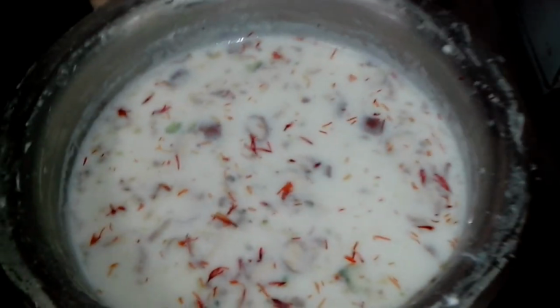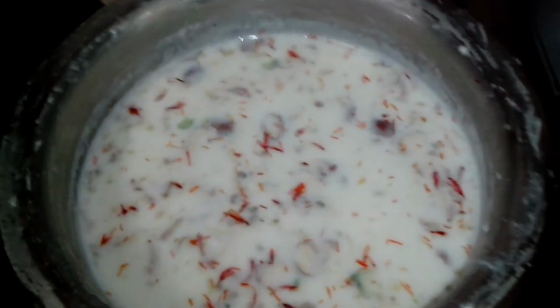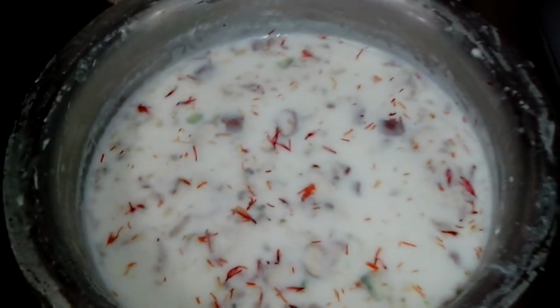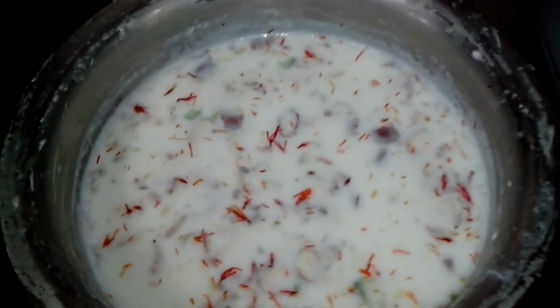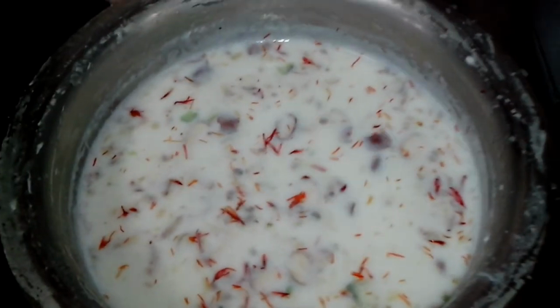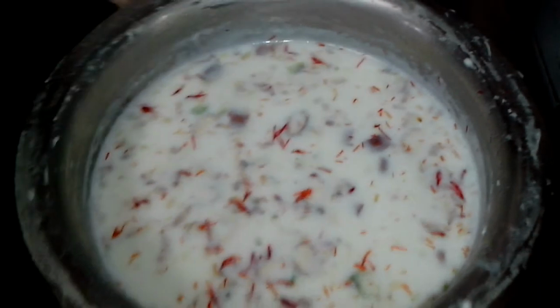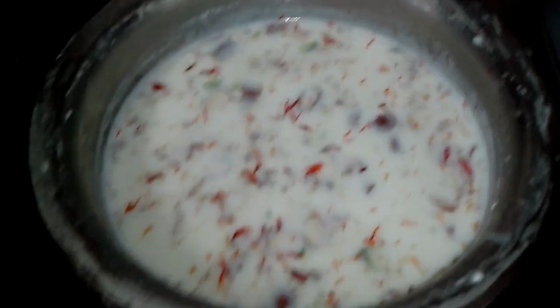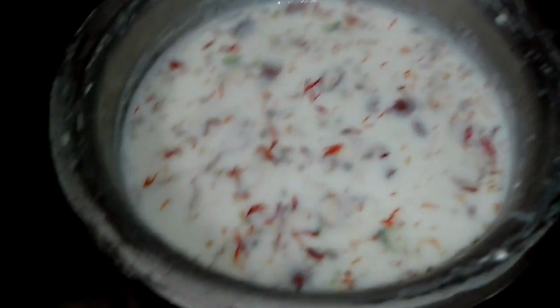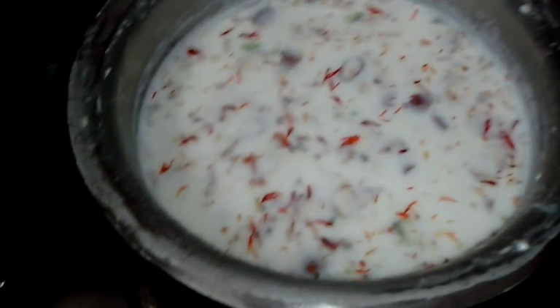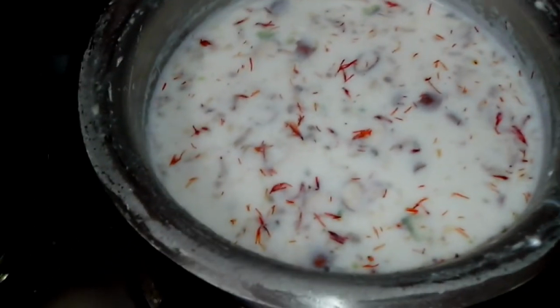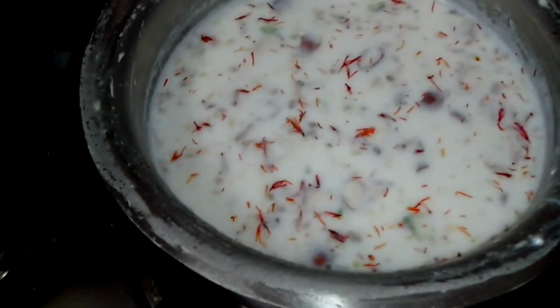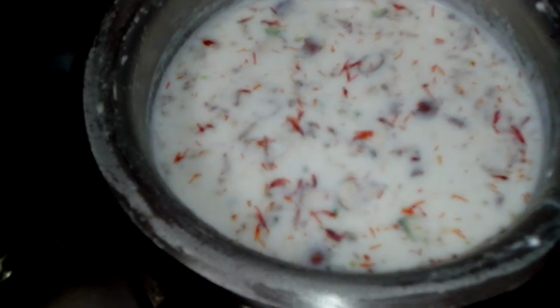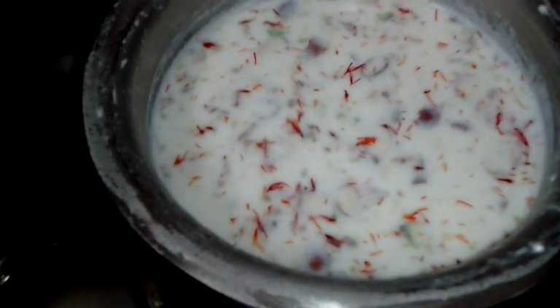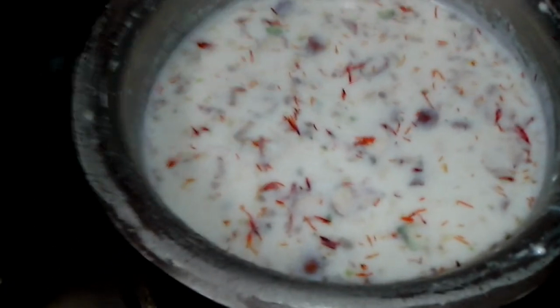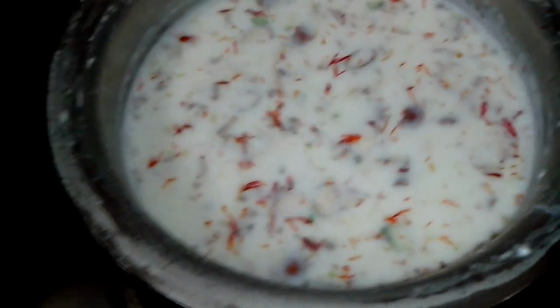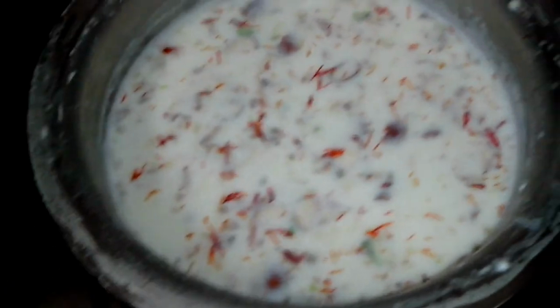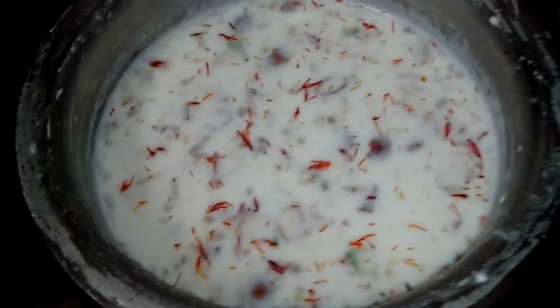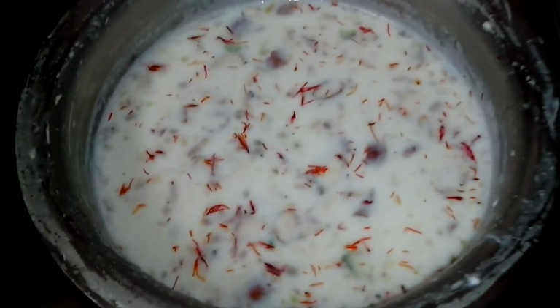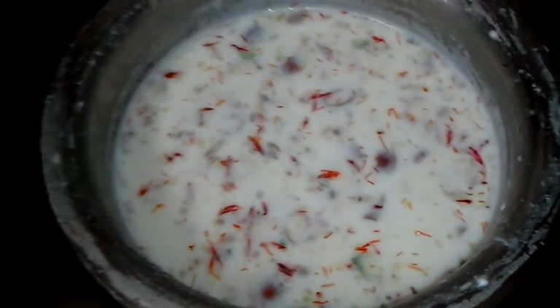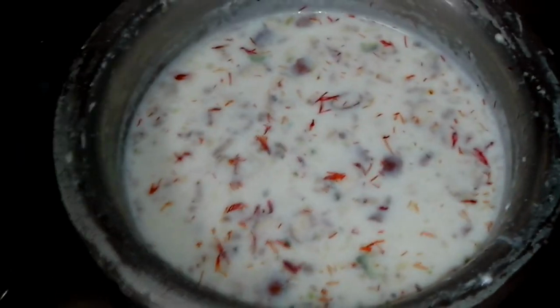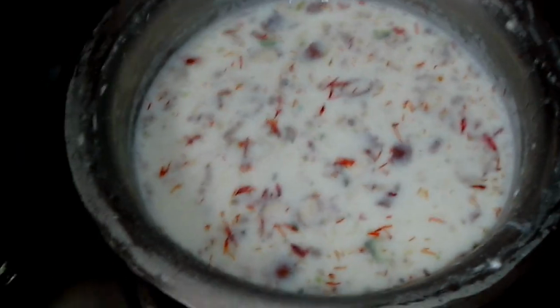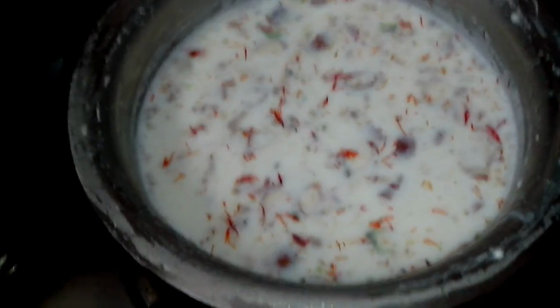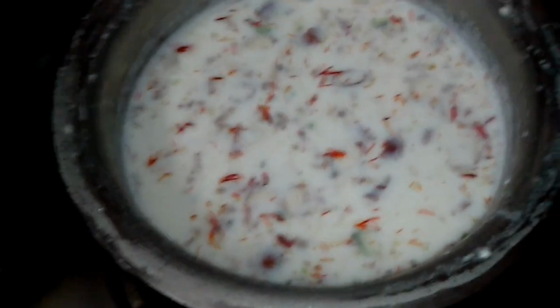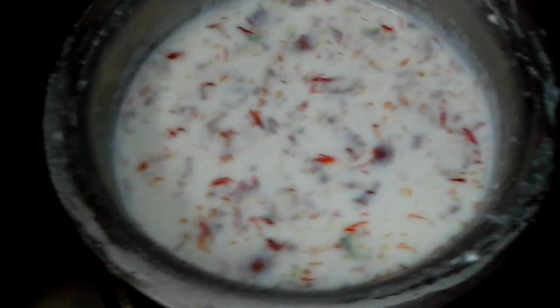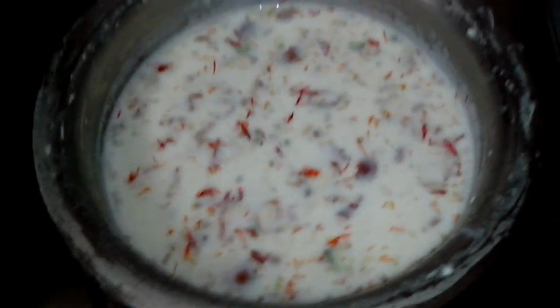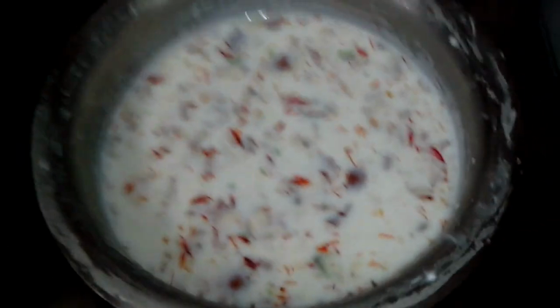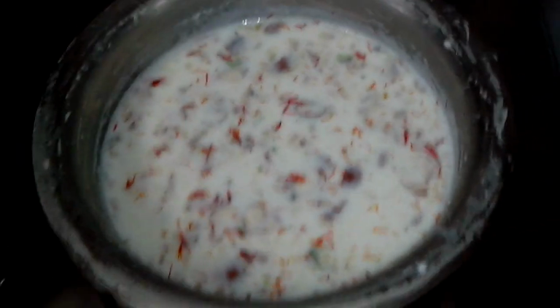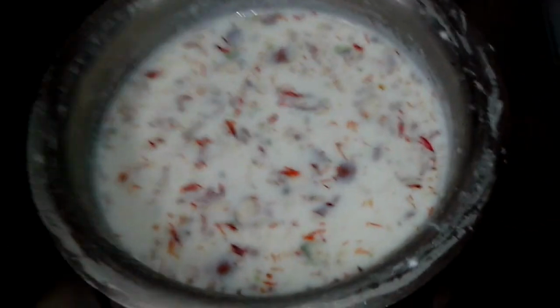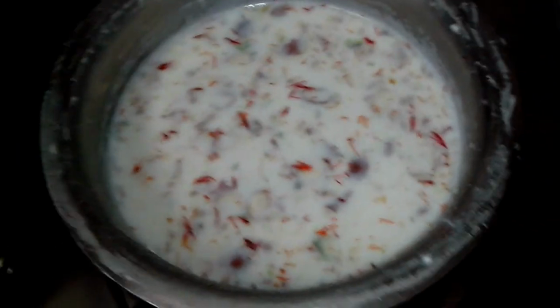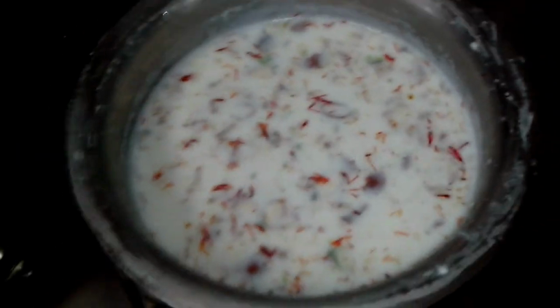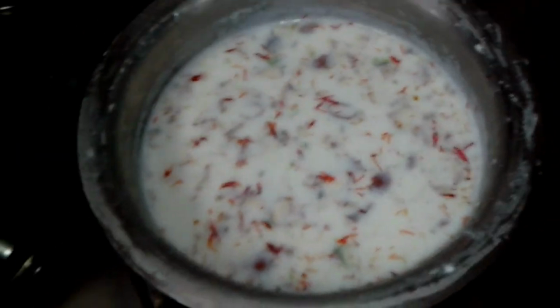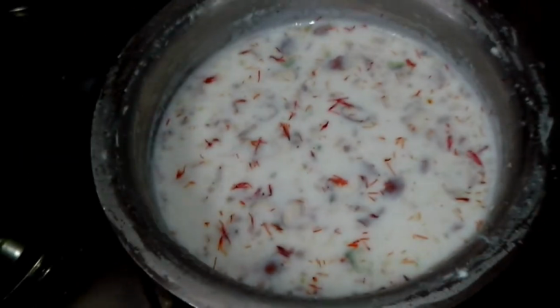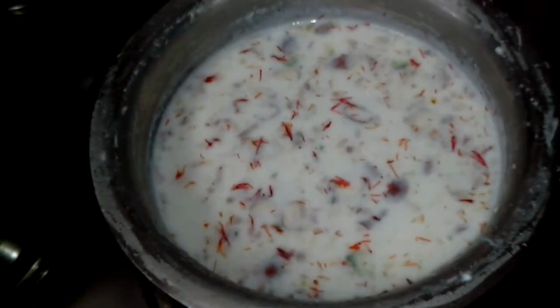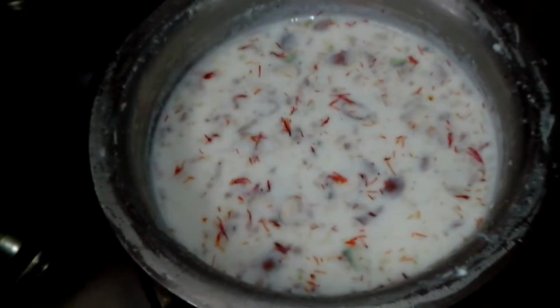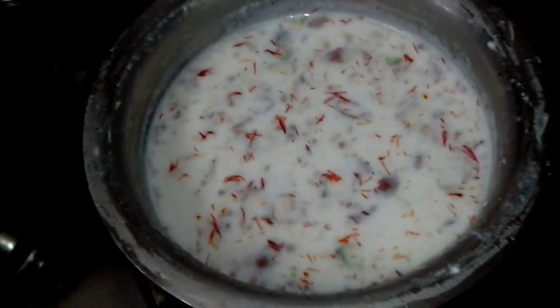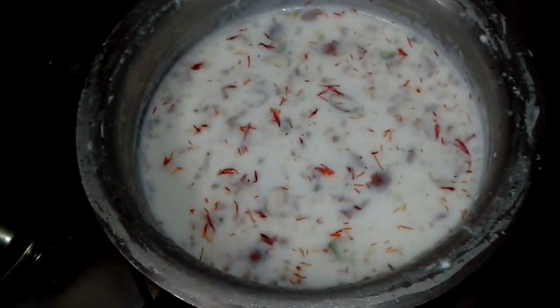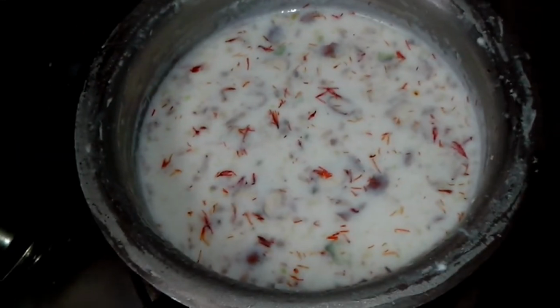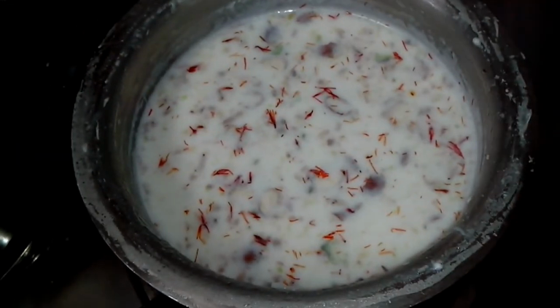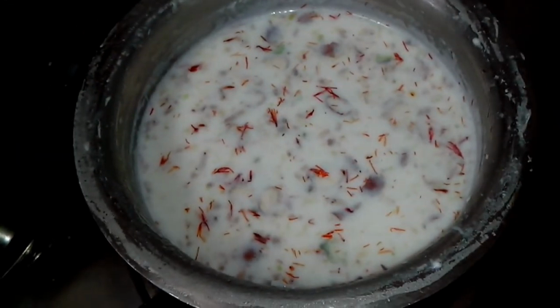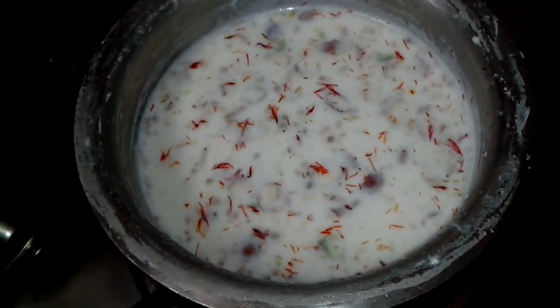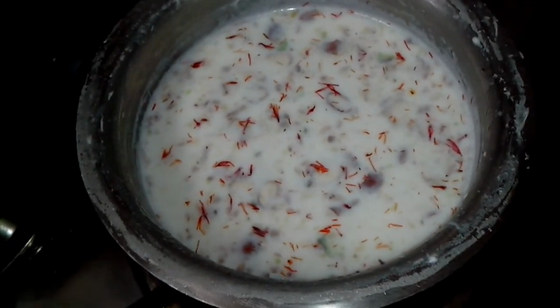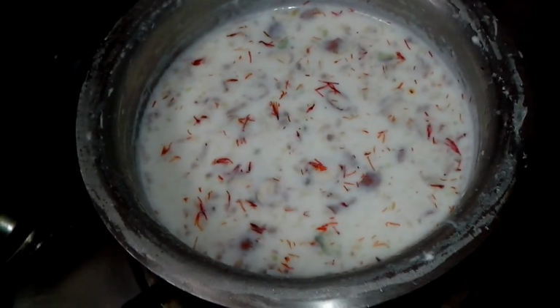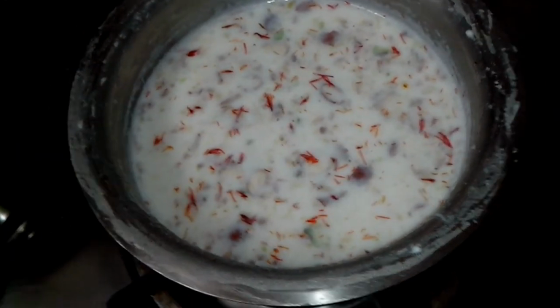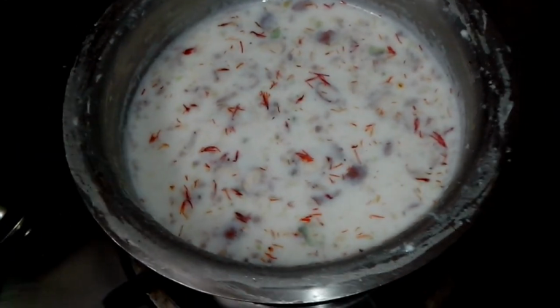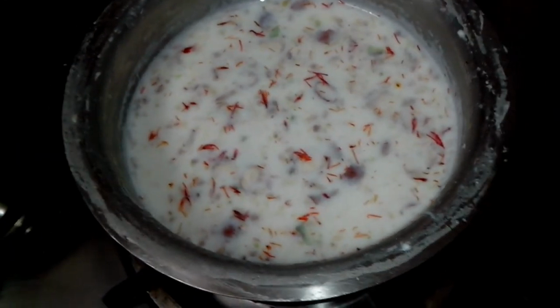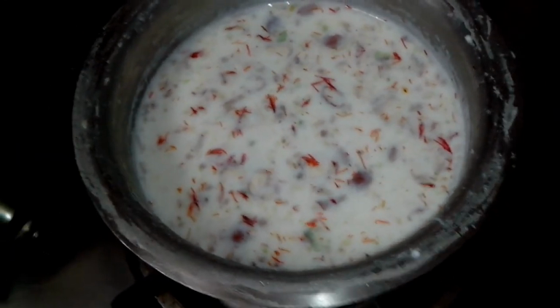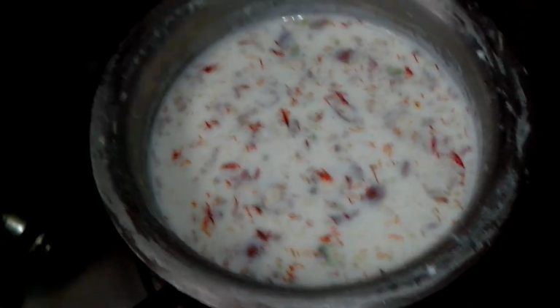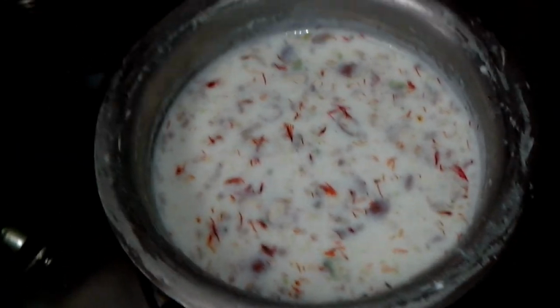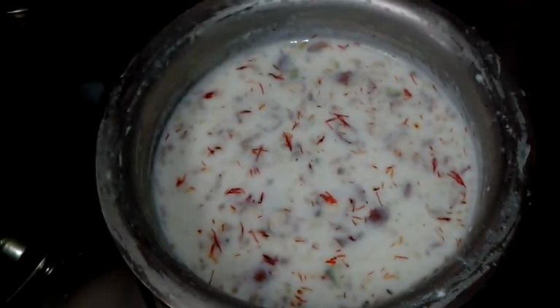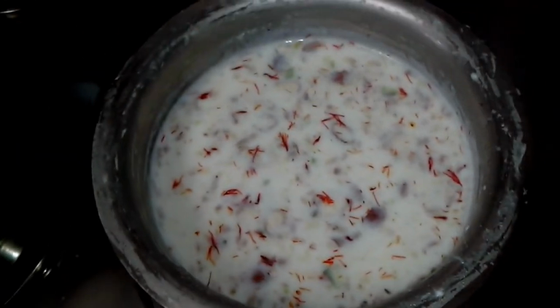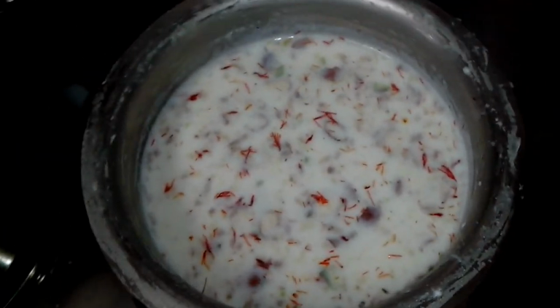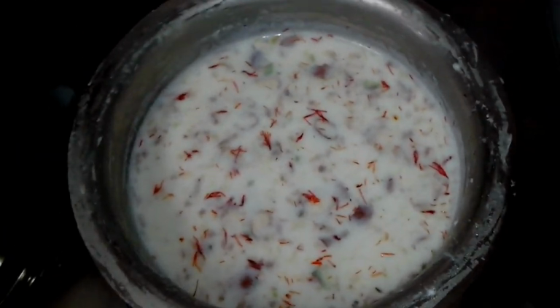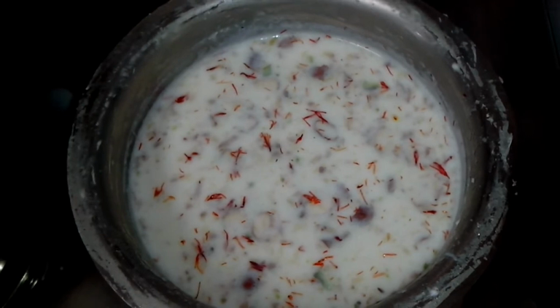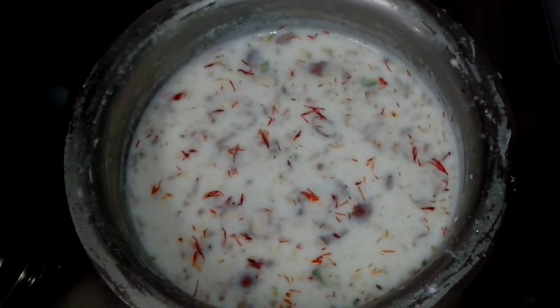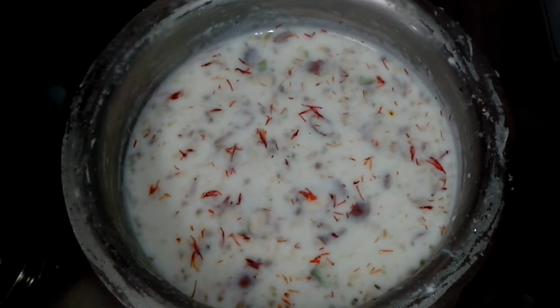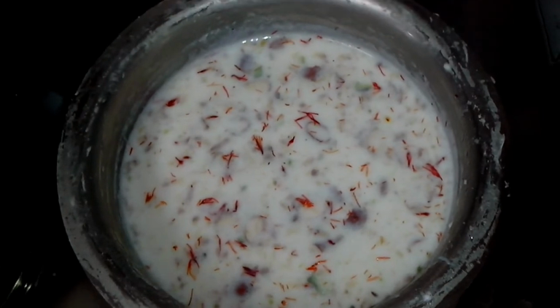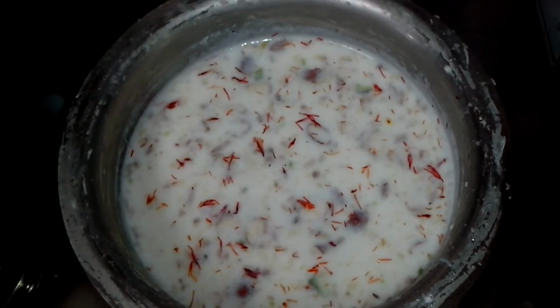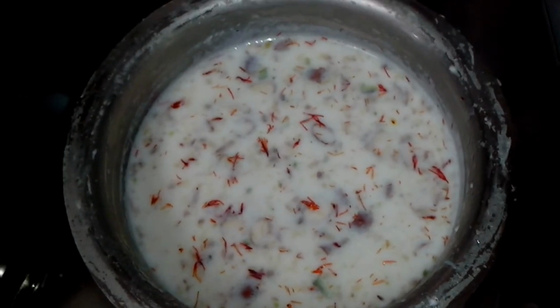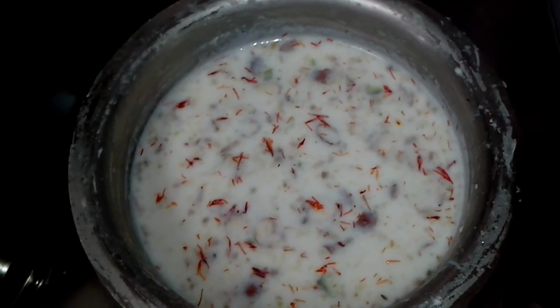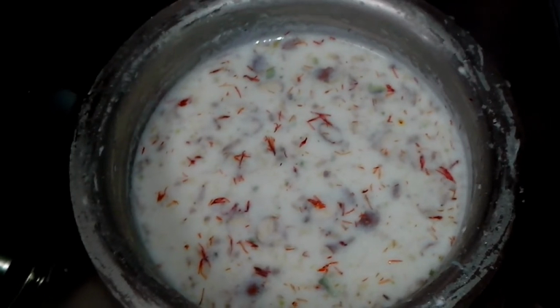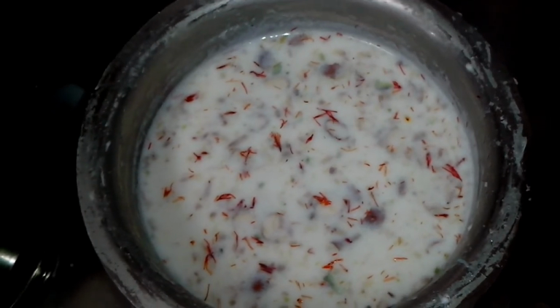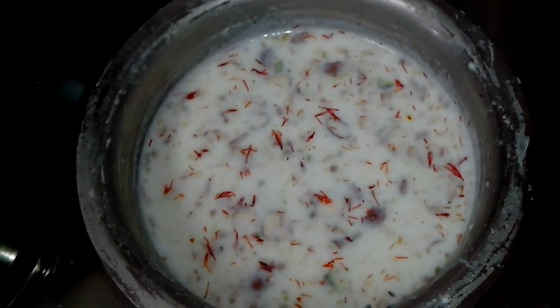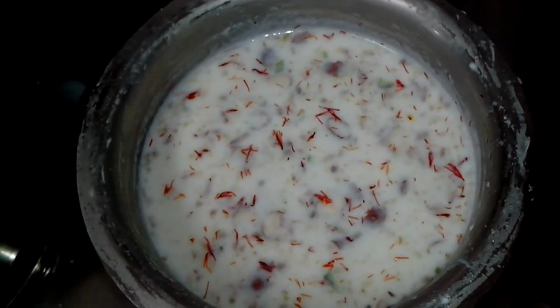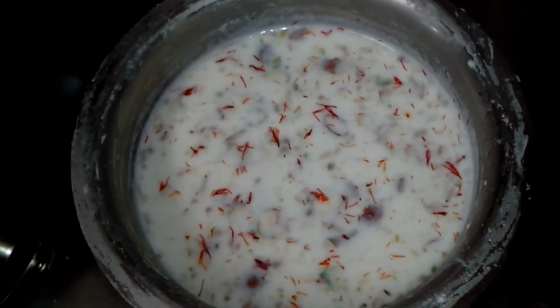Okay, try this rice kheer at home — the kids just love it. I hope you enjoy this kheer. Bye!